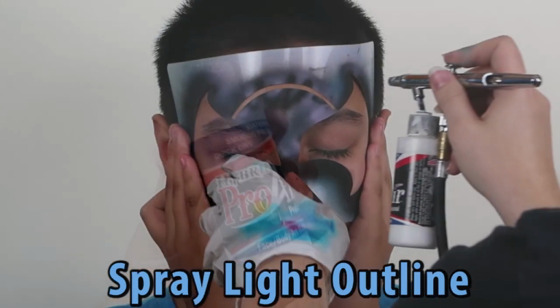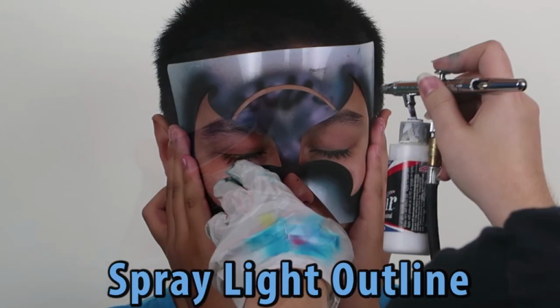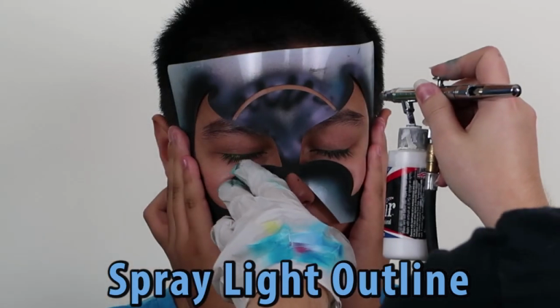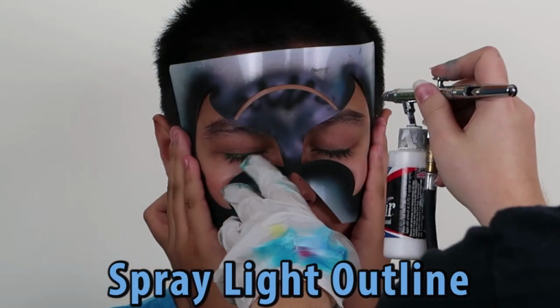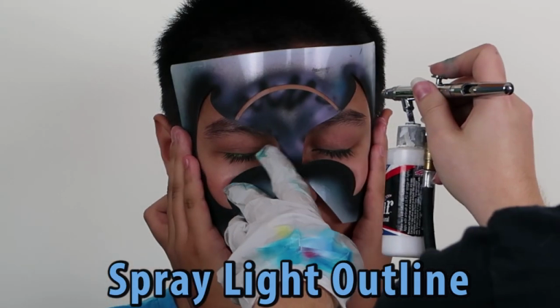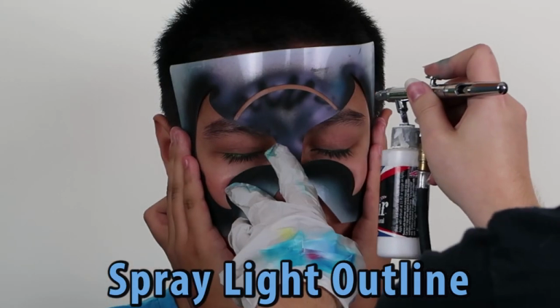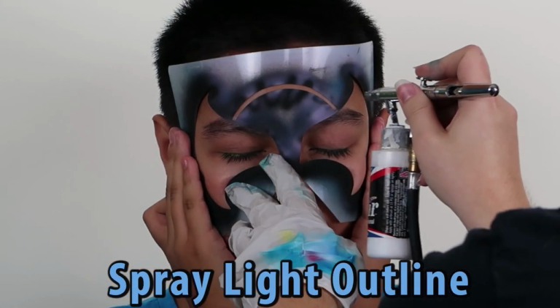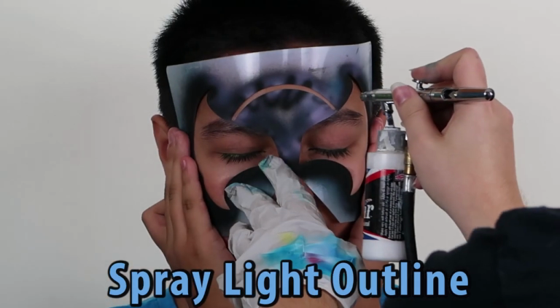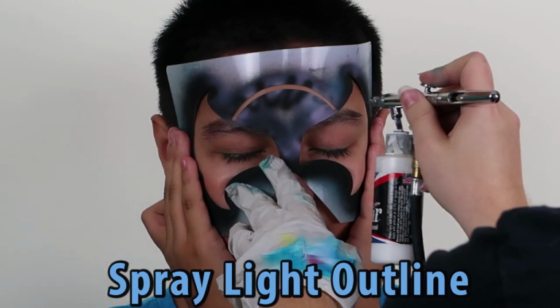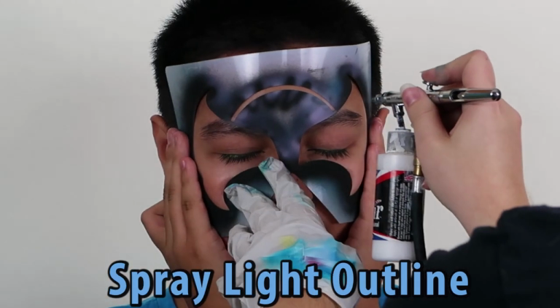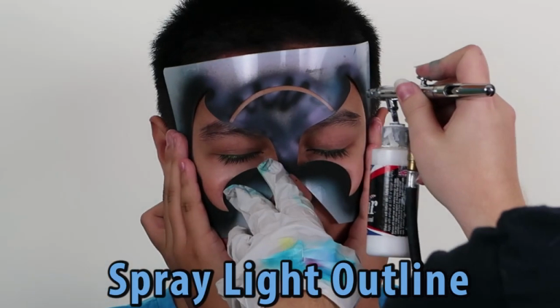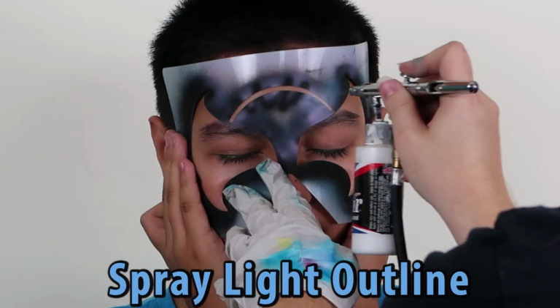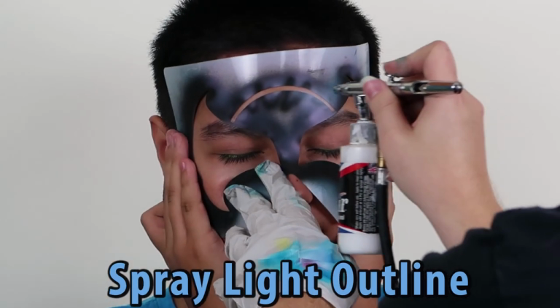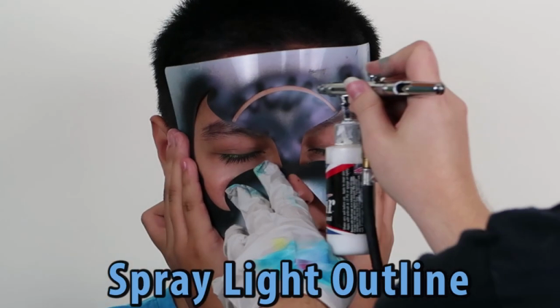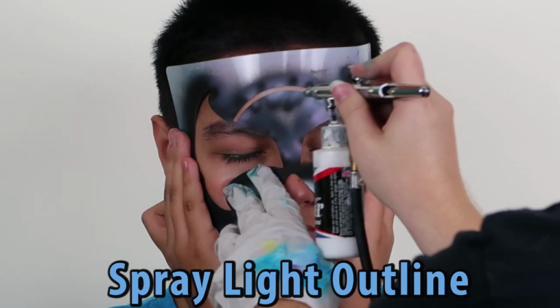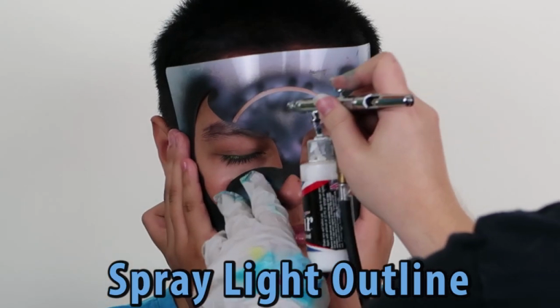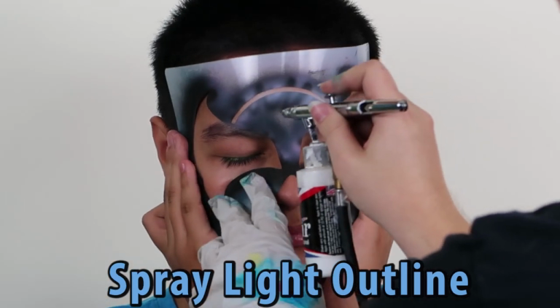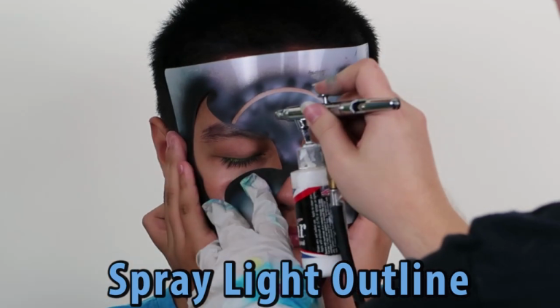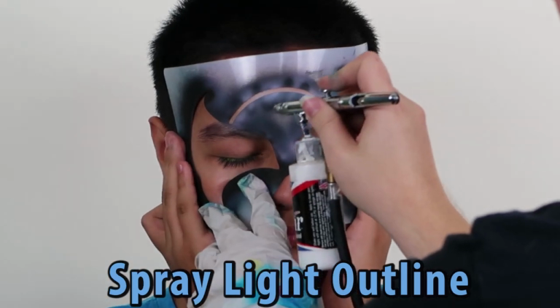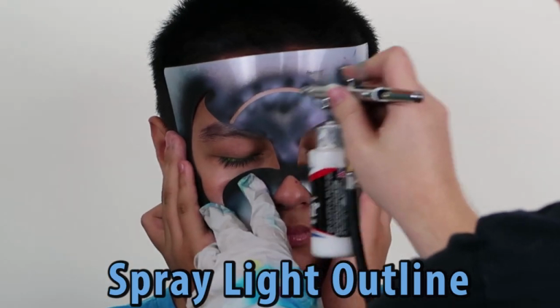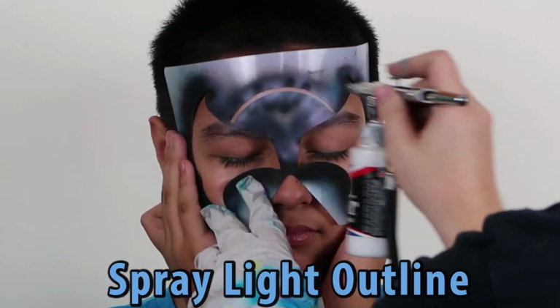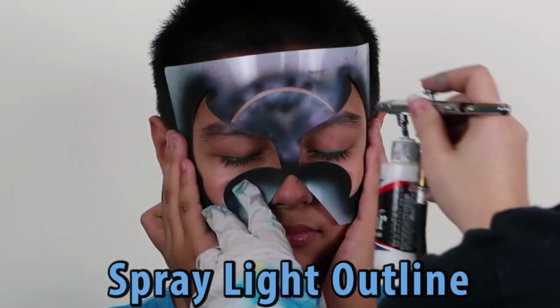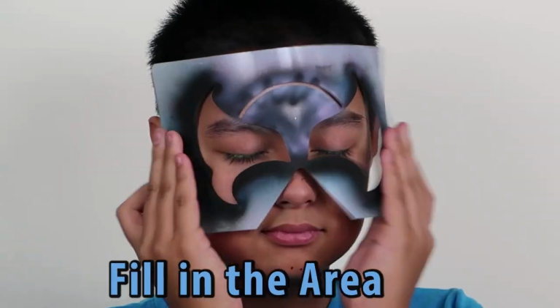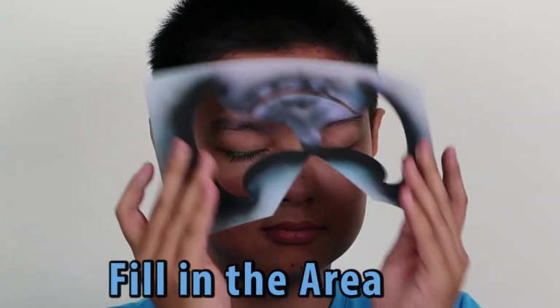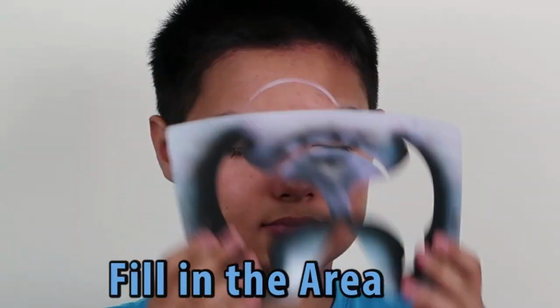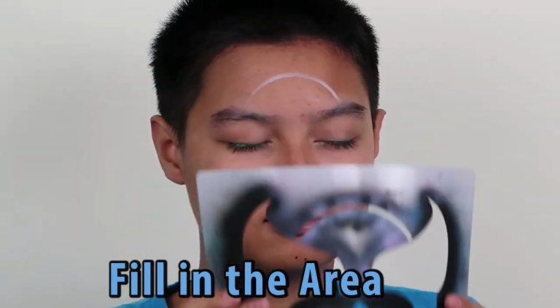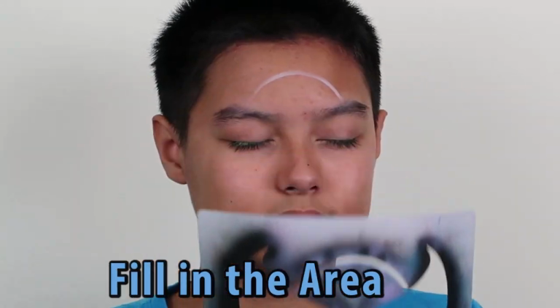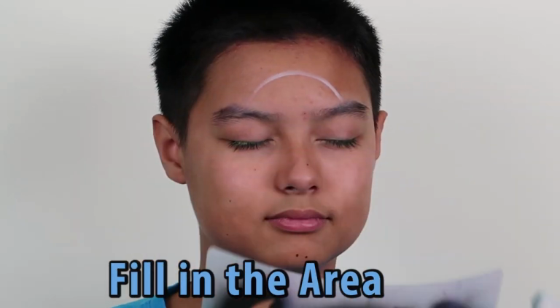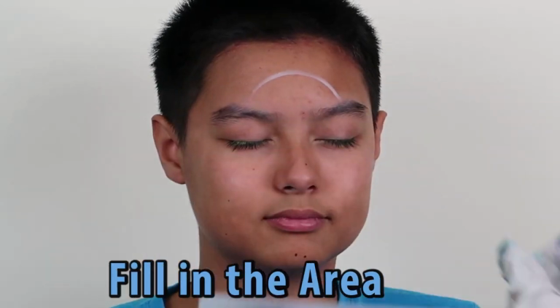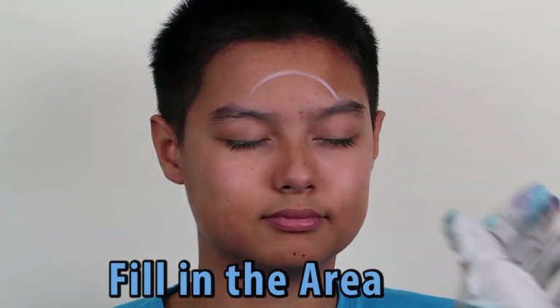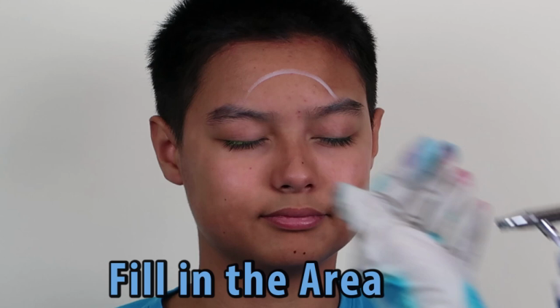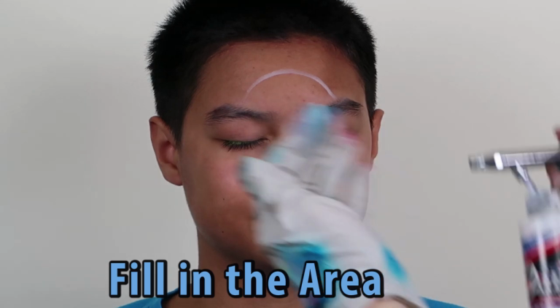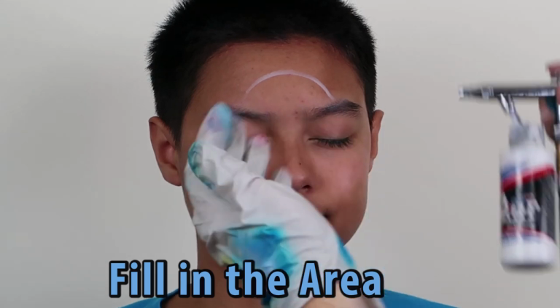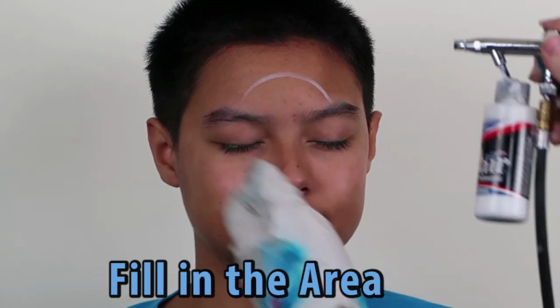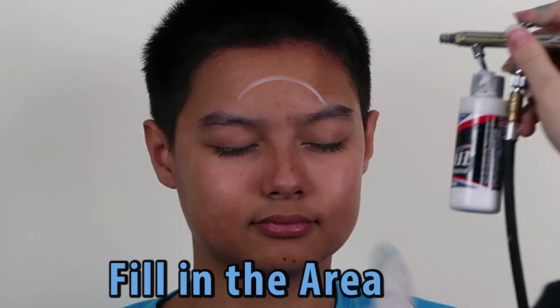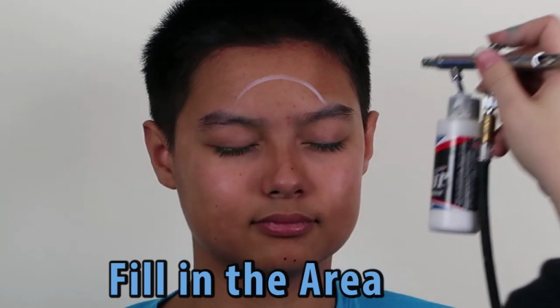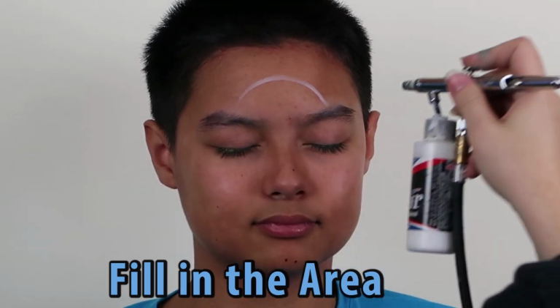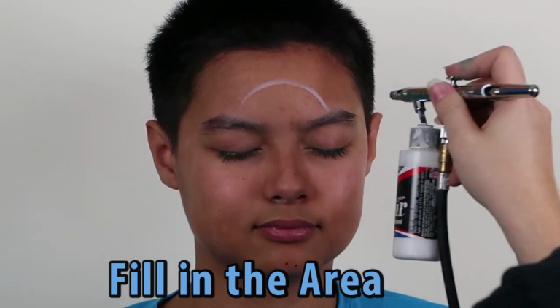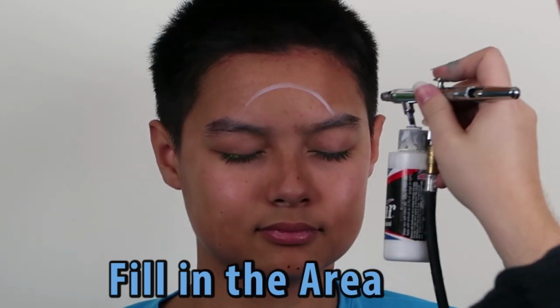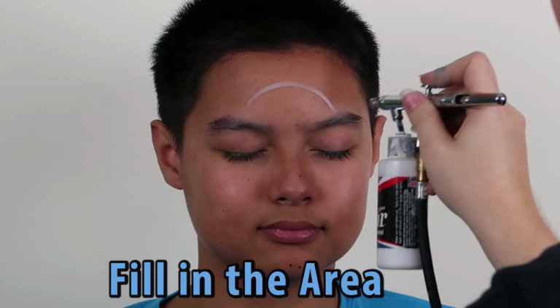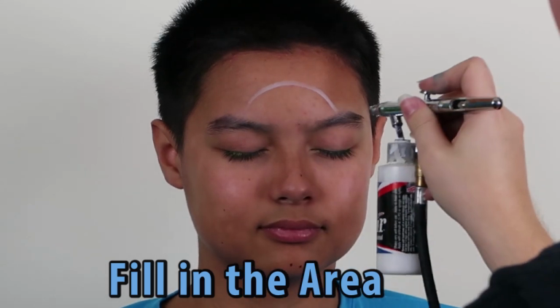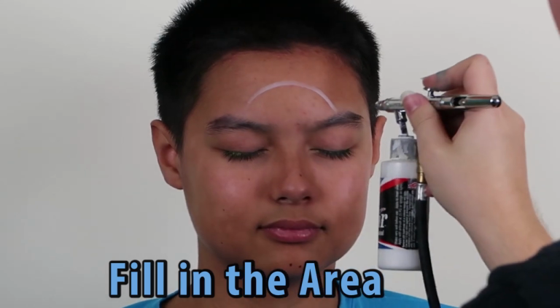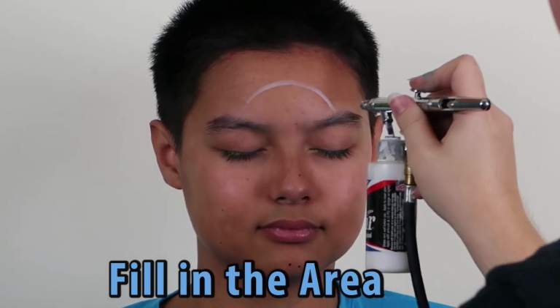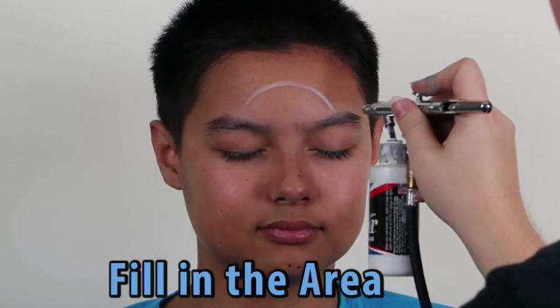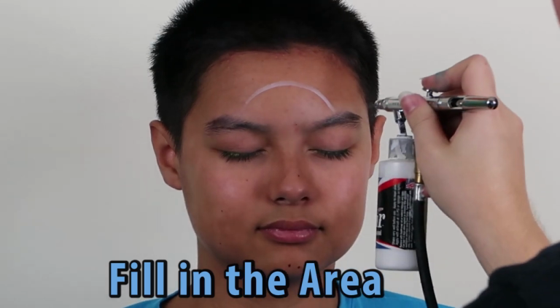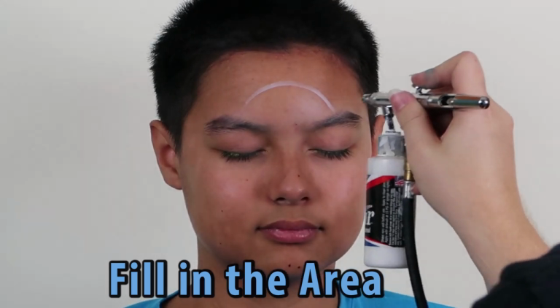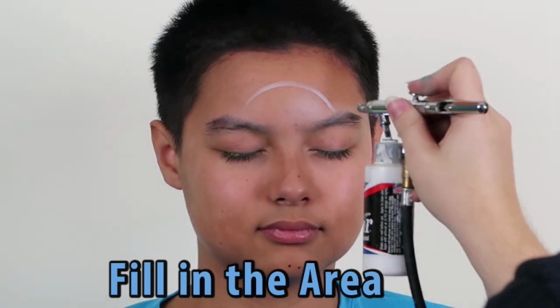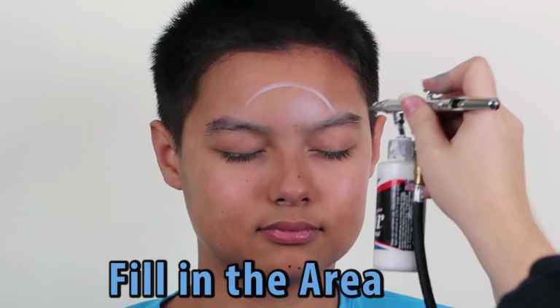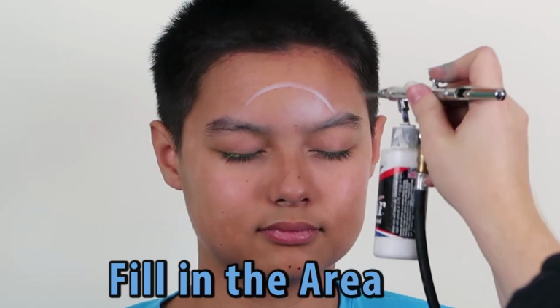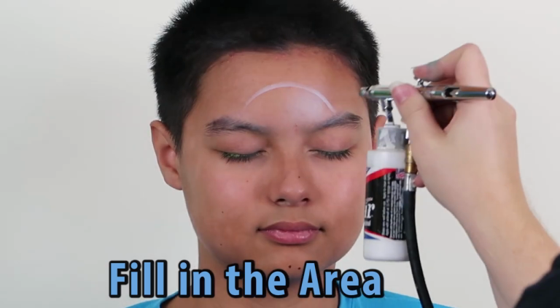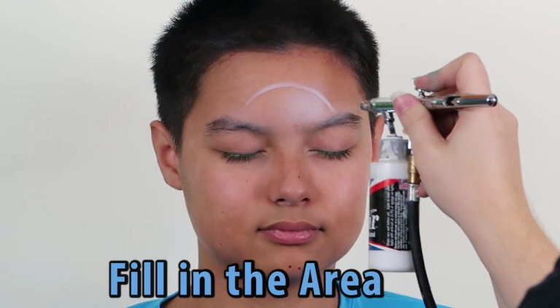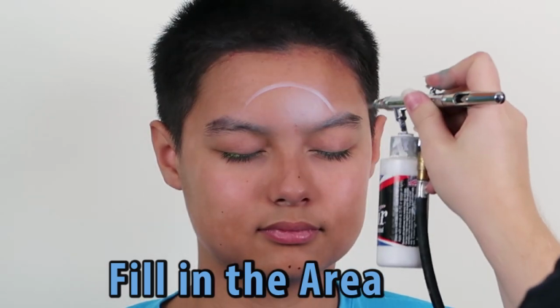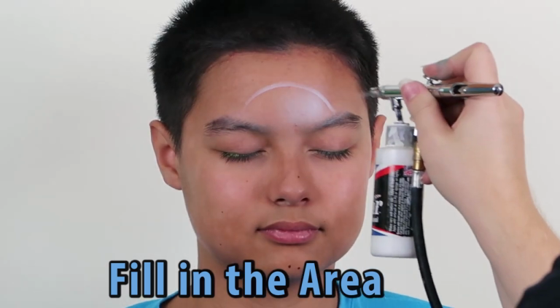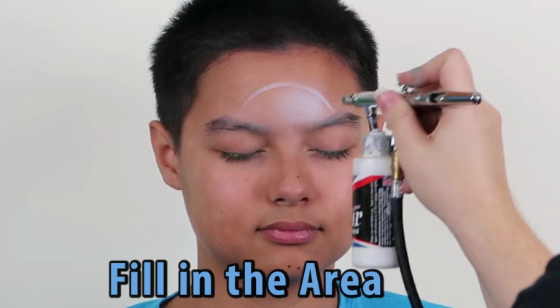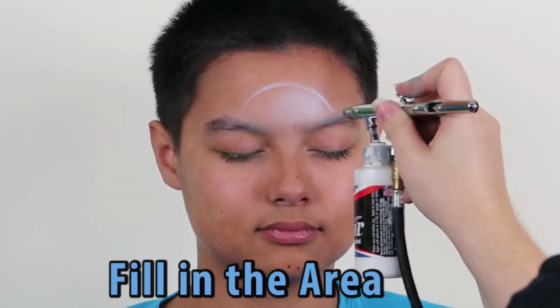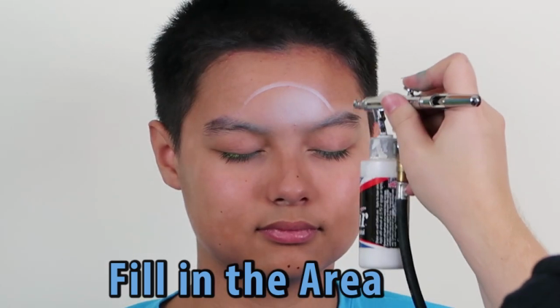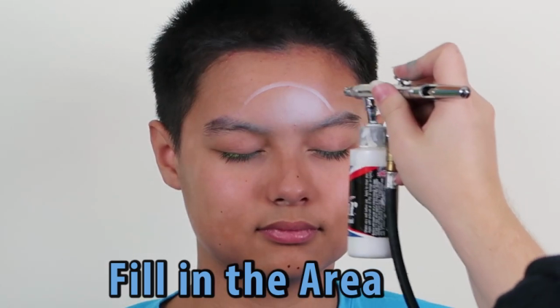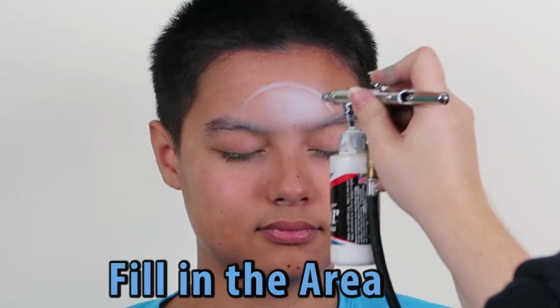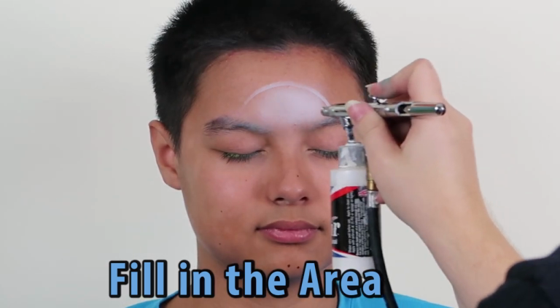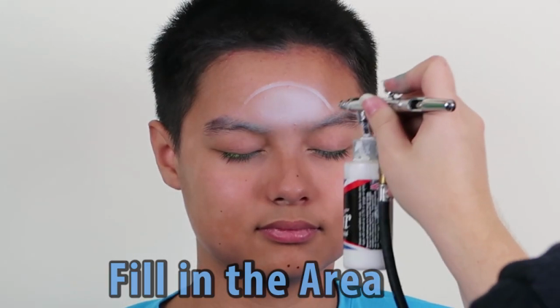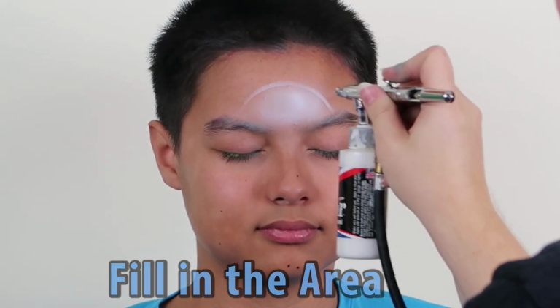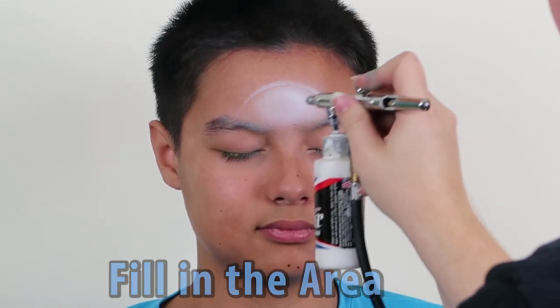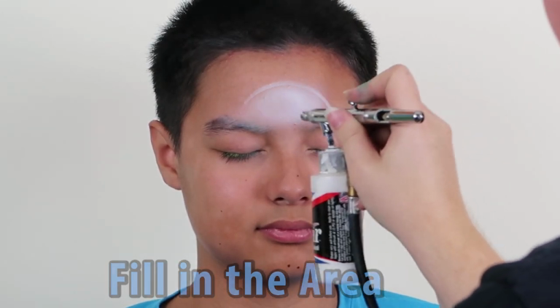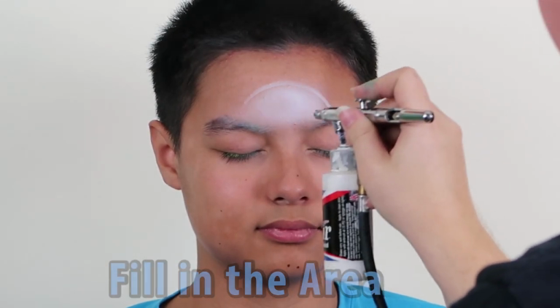Spray a white outline to create a guide. Remove the stencil and fill in the half circle and bridge of the nose.